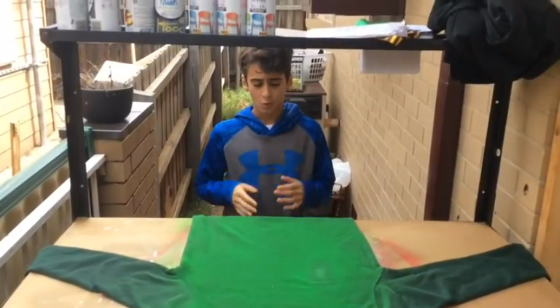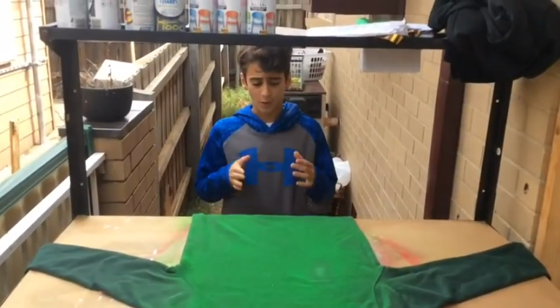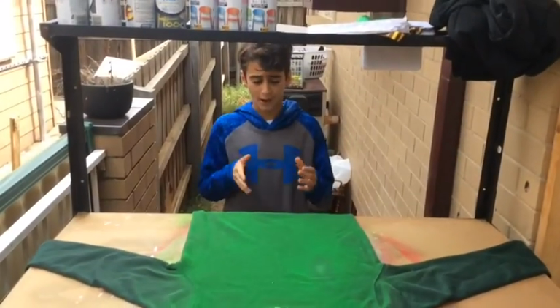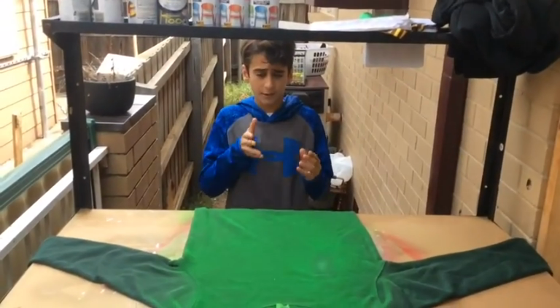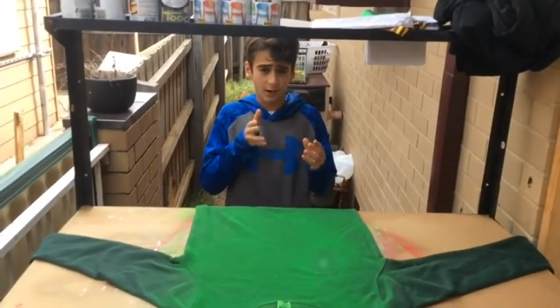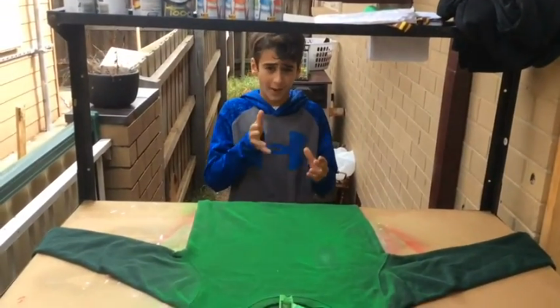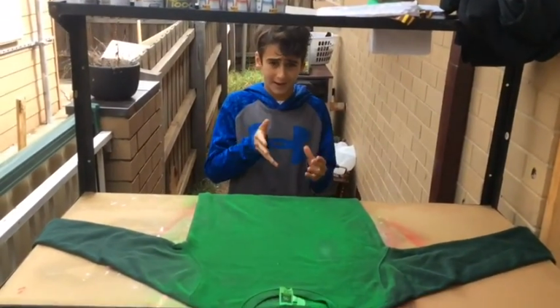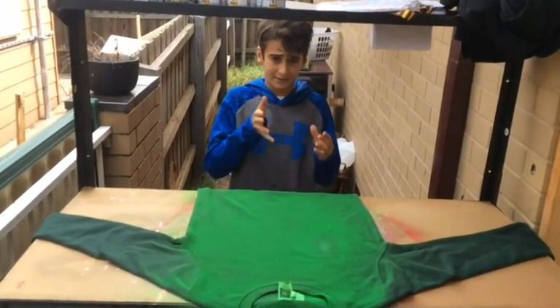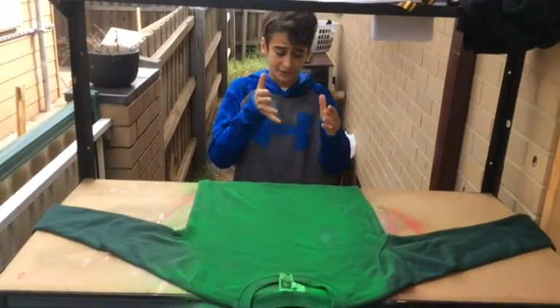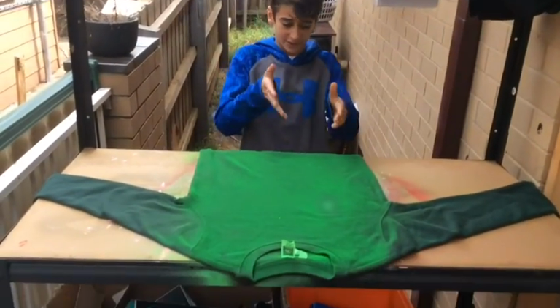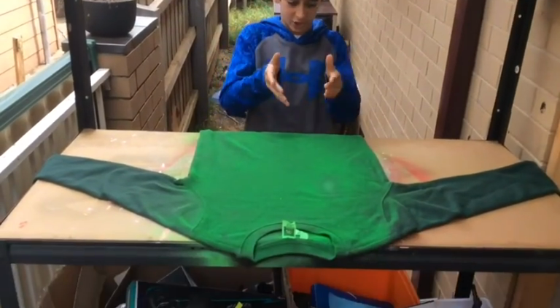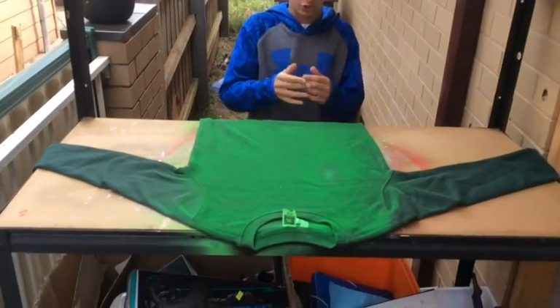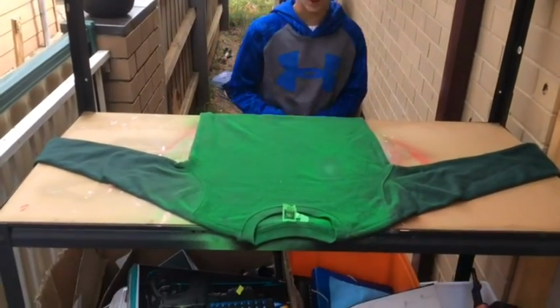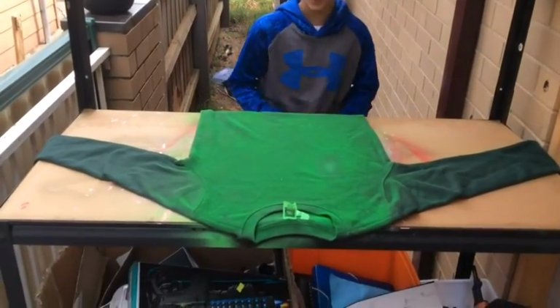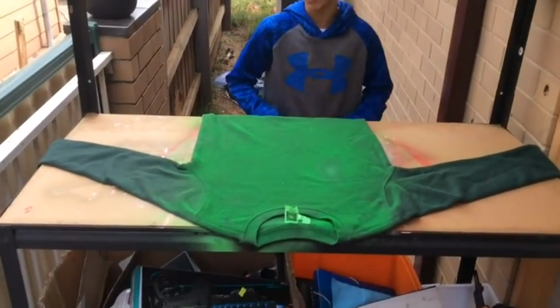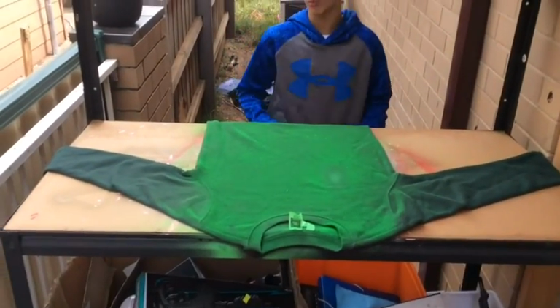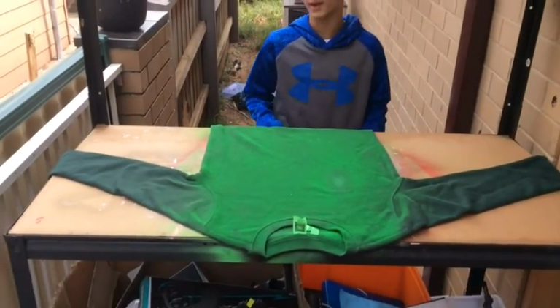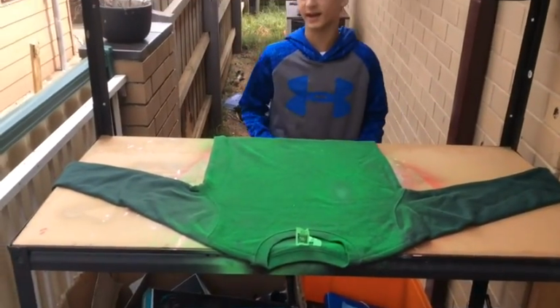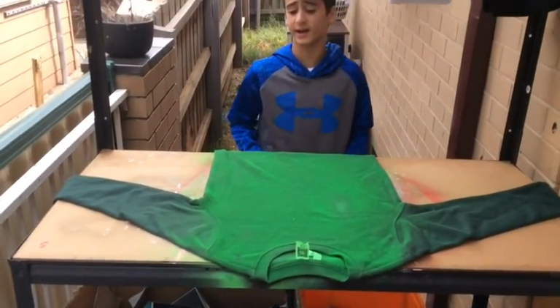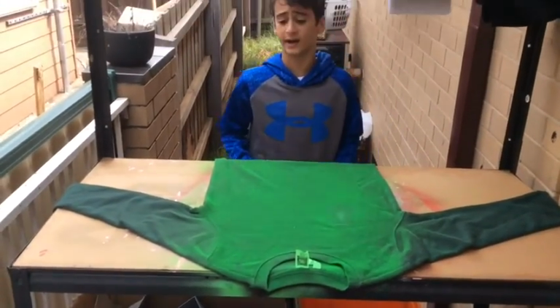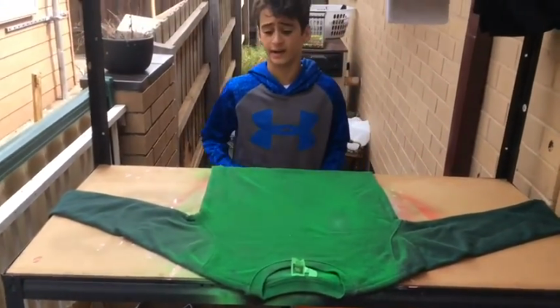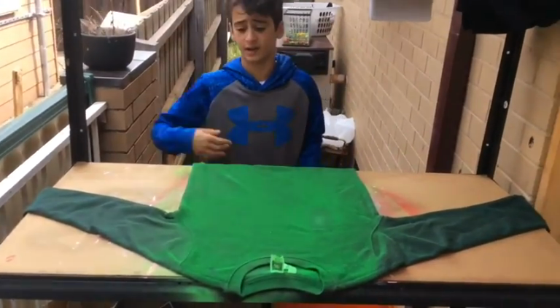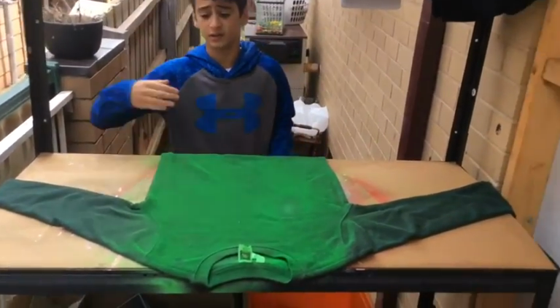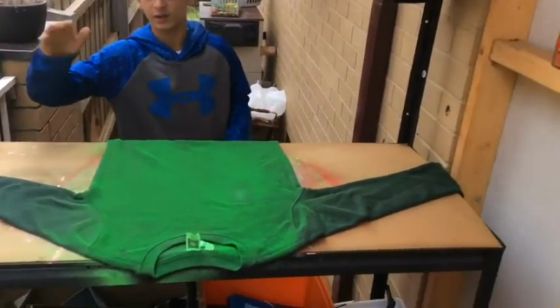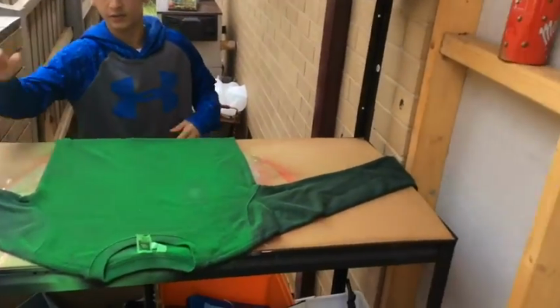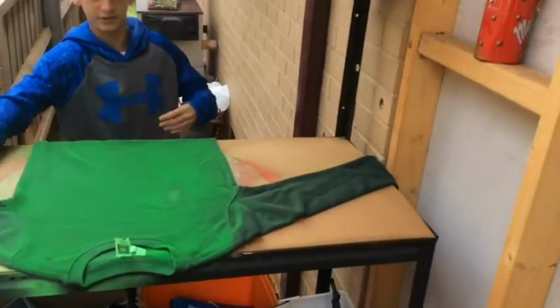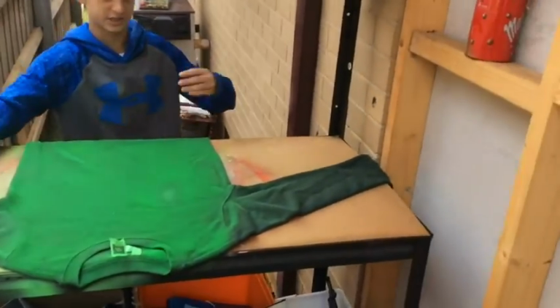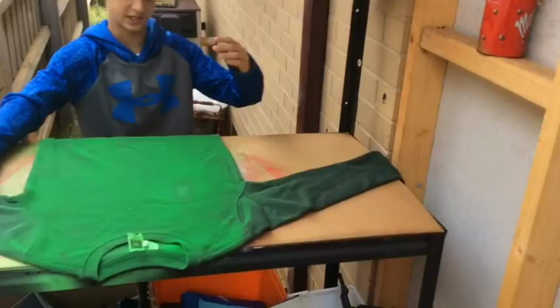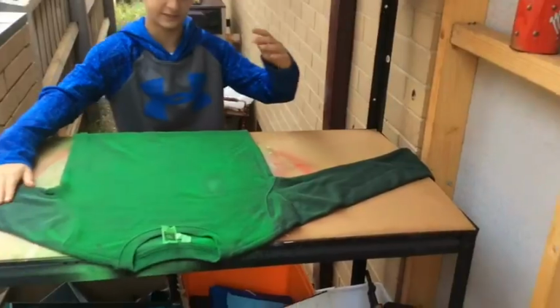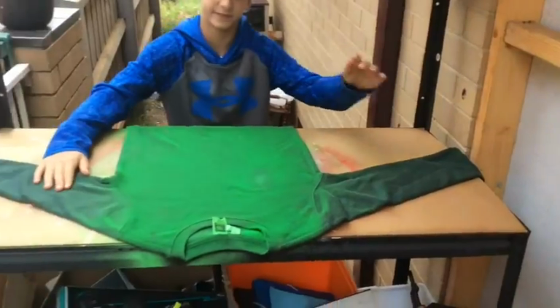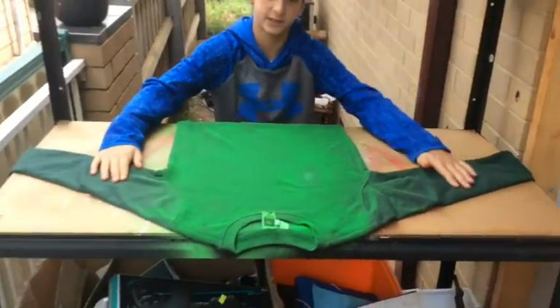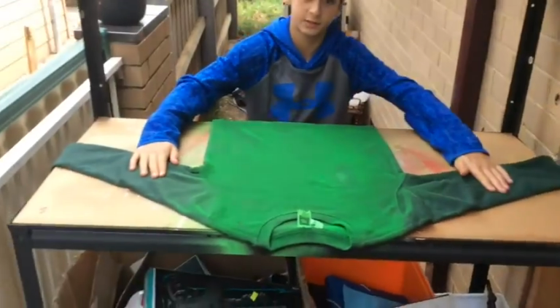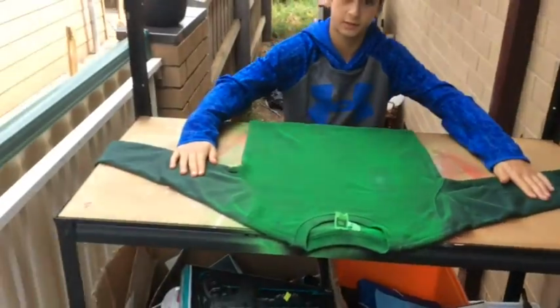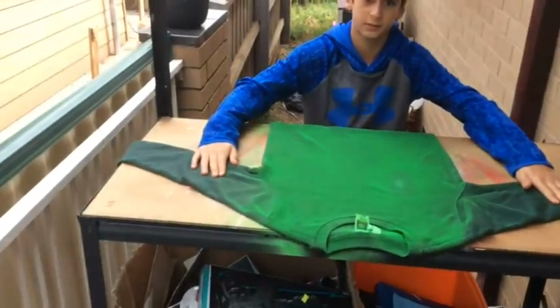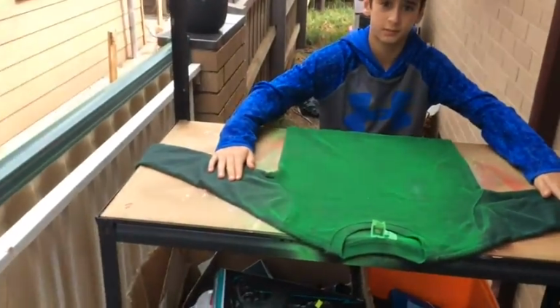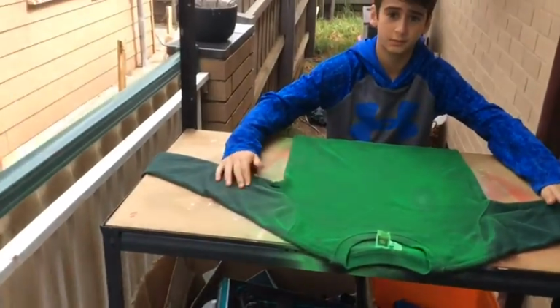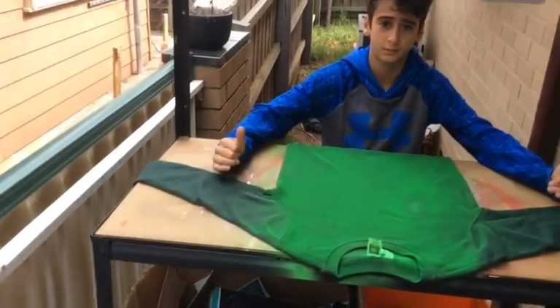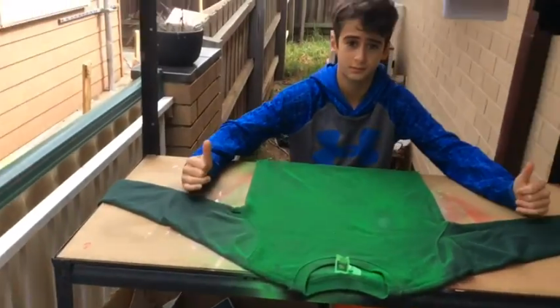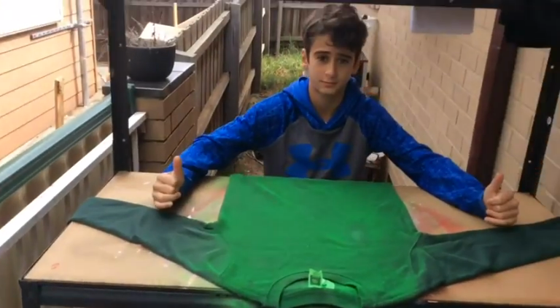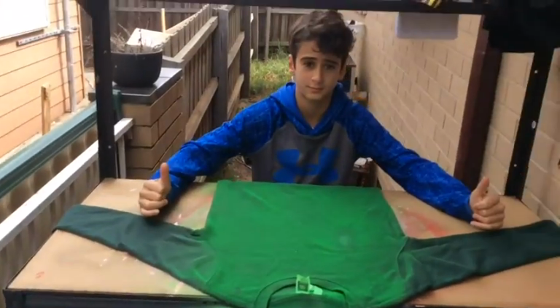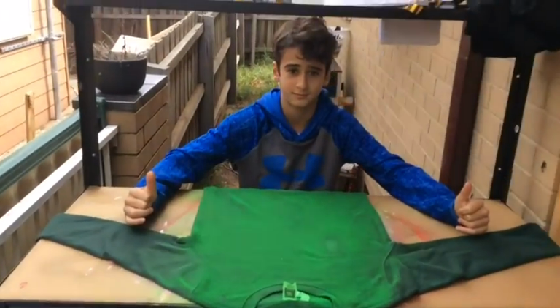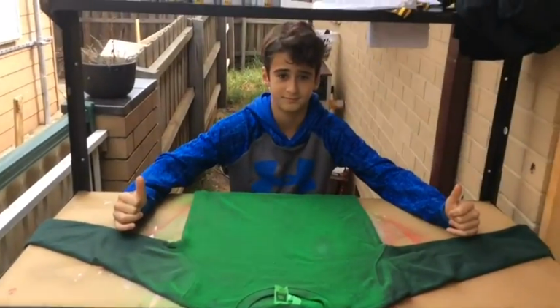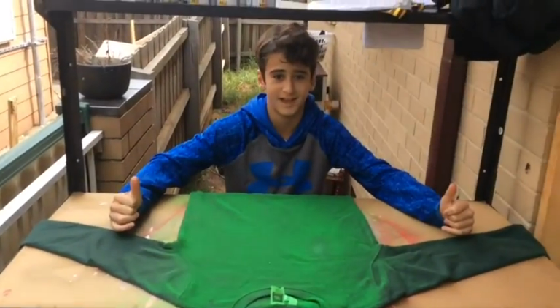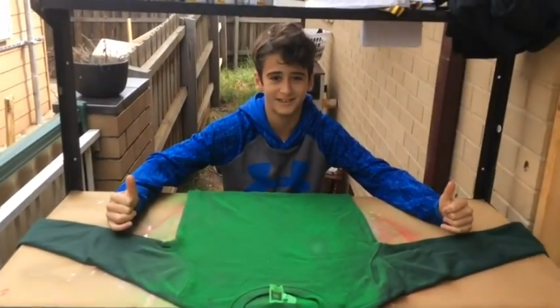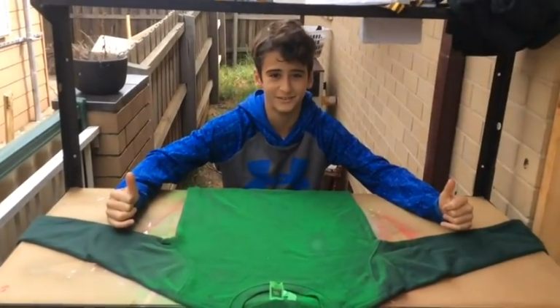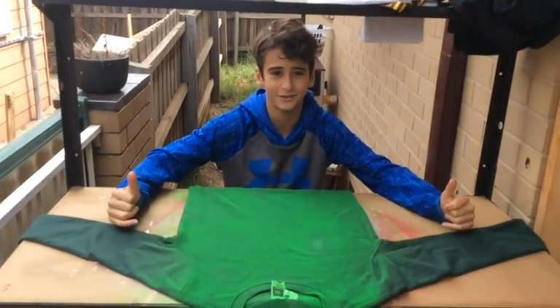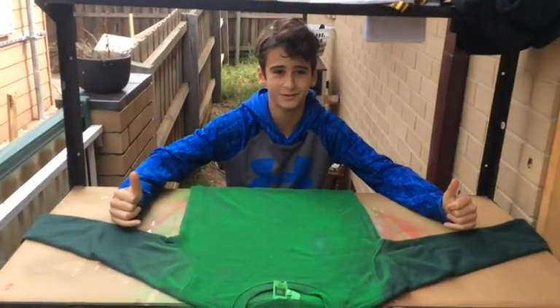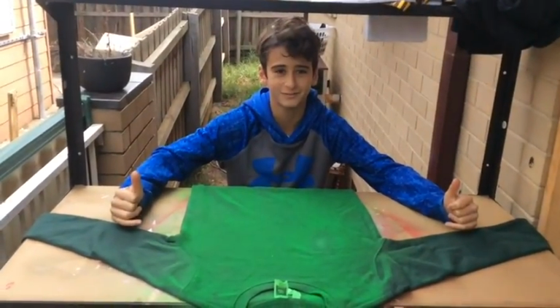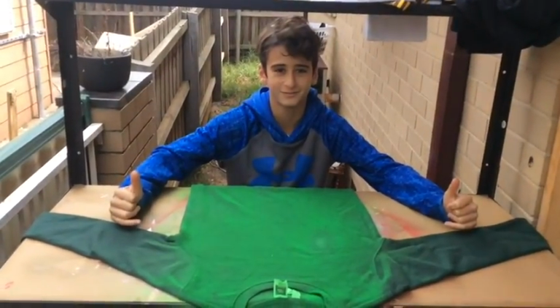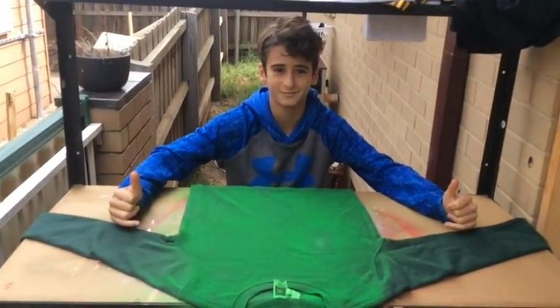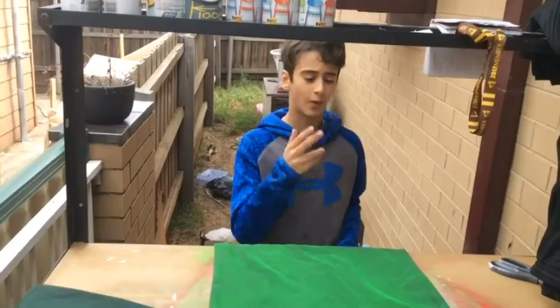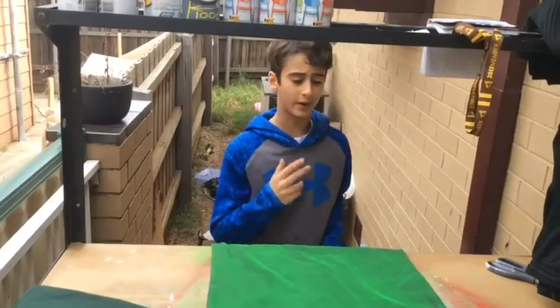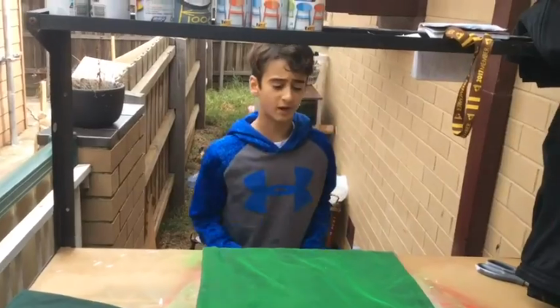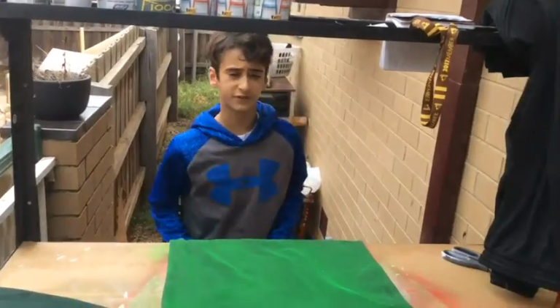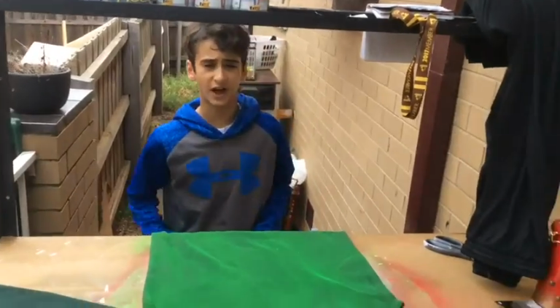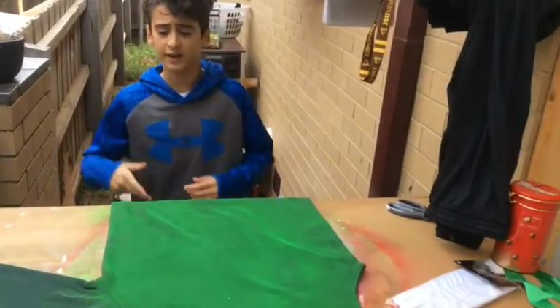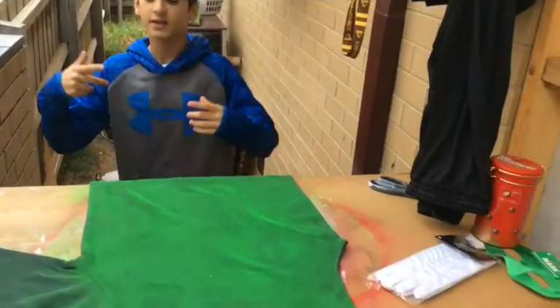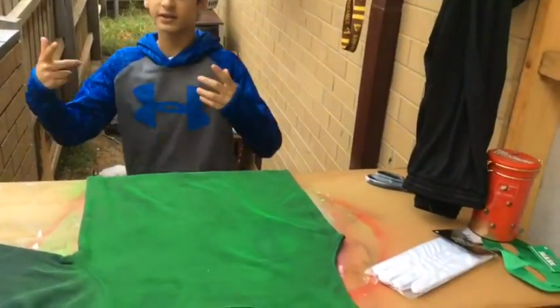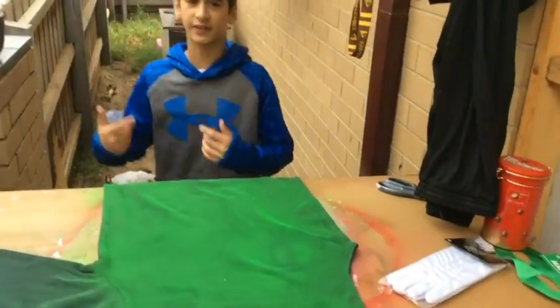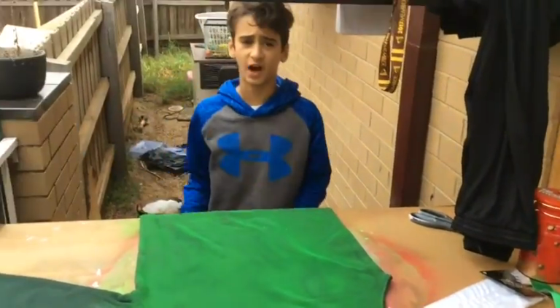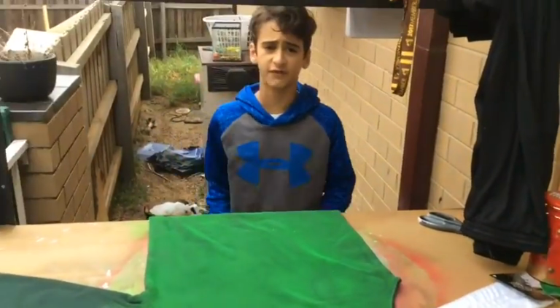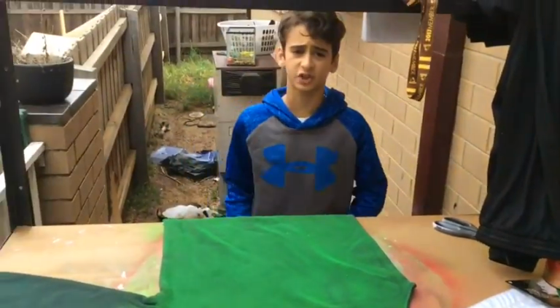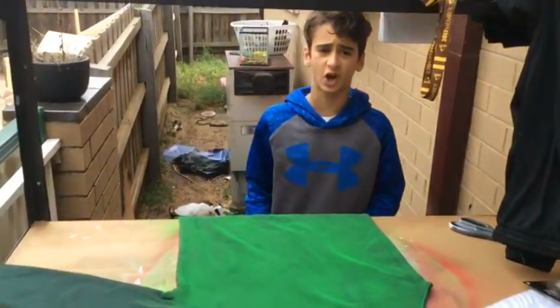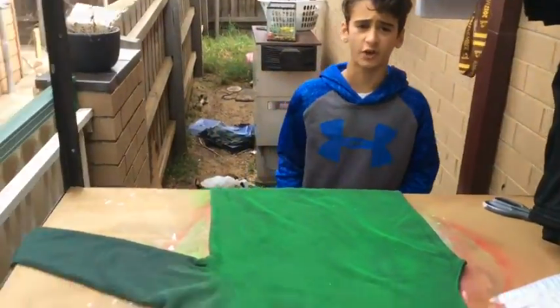While we are waiting for this to dry, we're going to cut off the sleeves. Malorie. One half done, the other half to go.